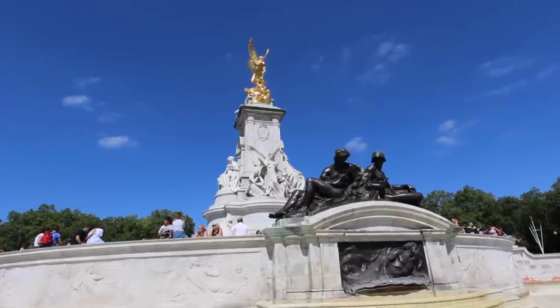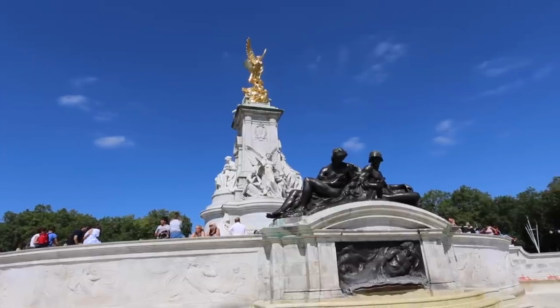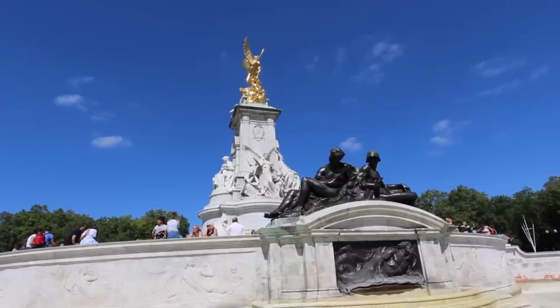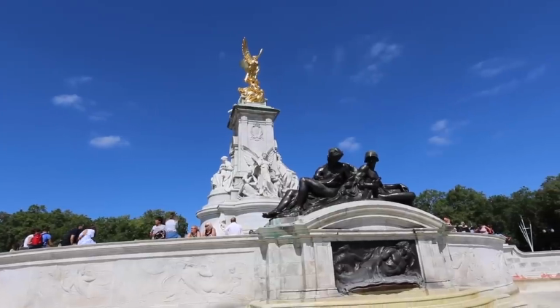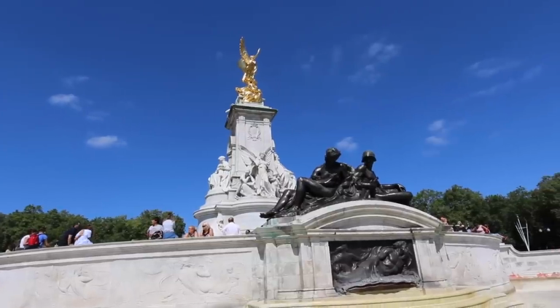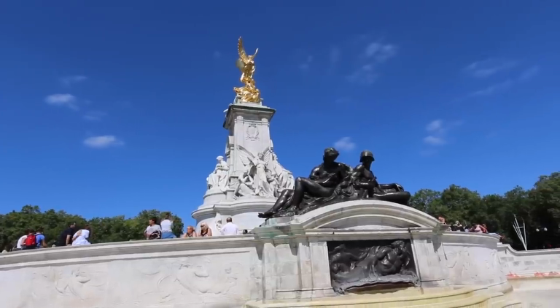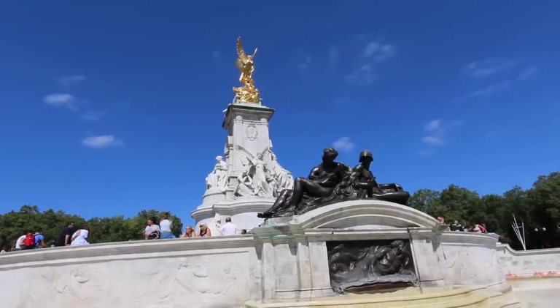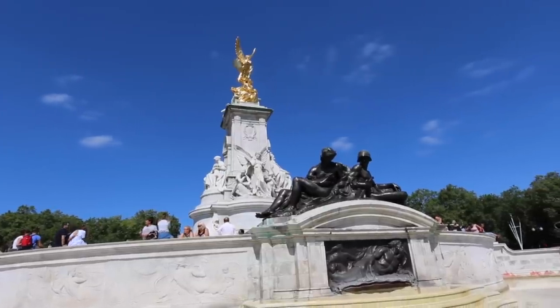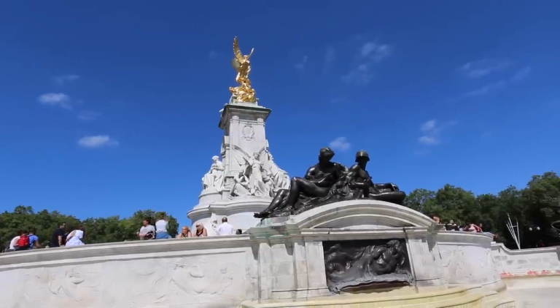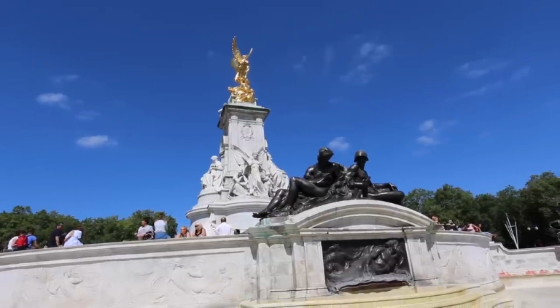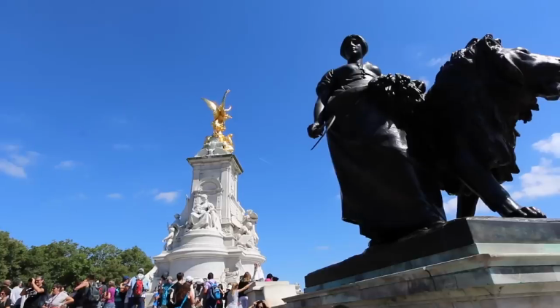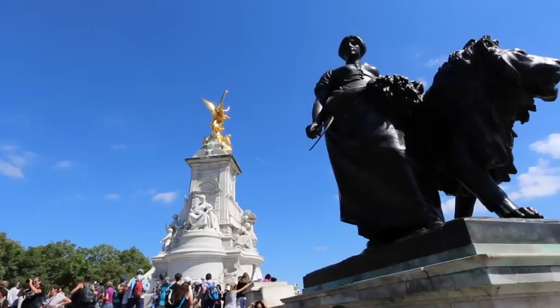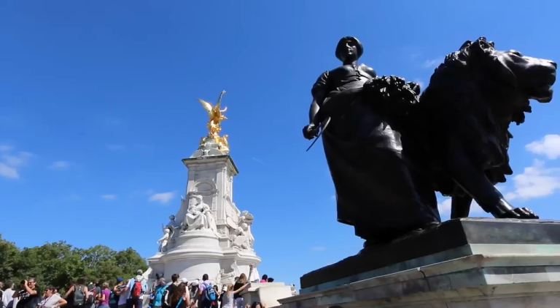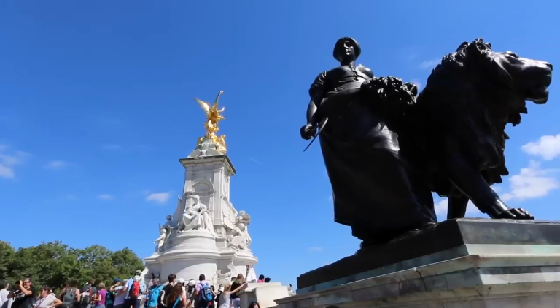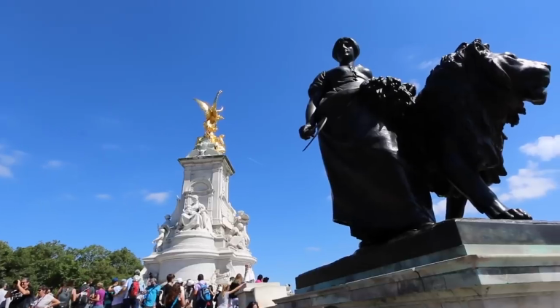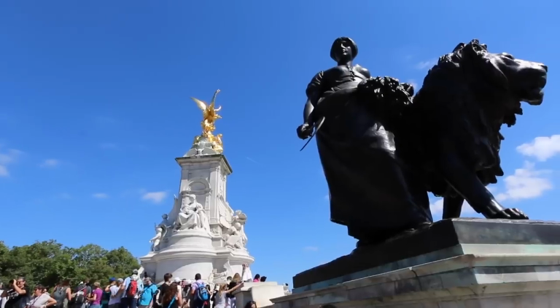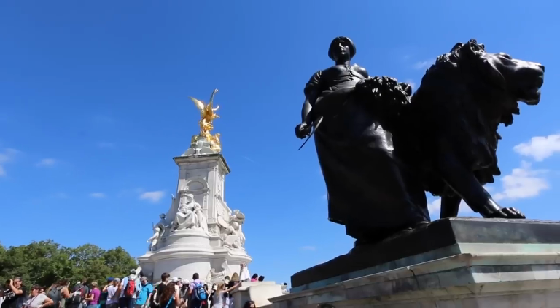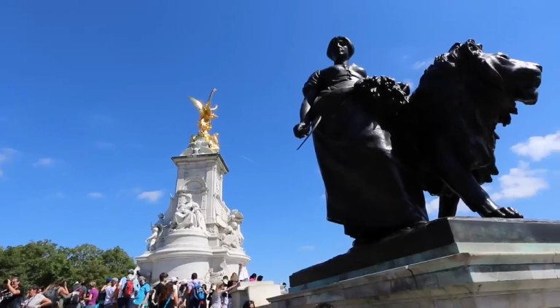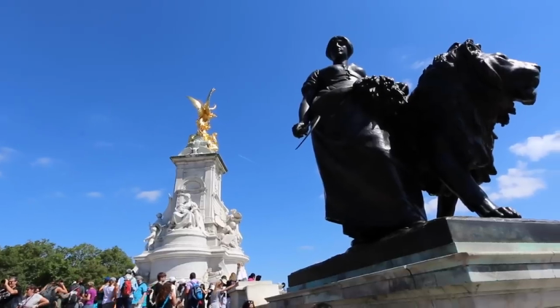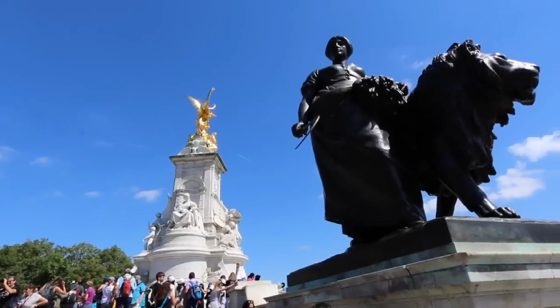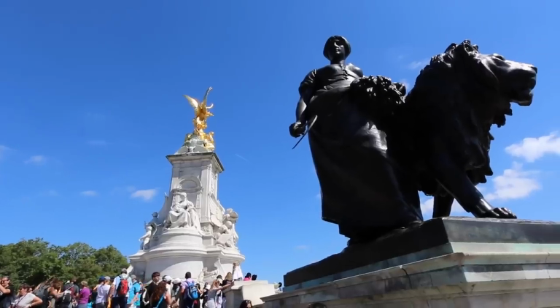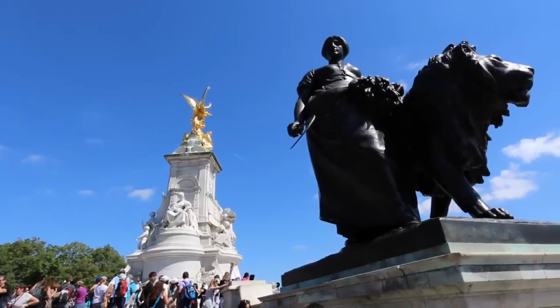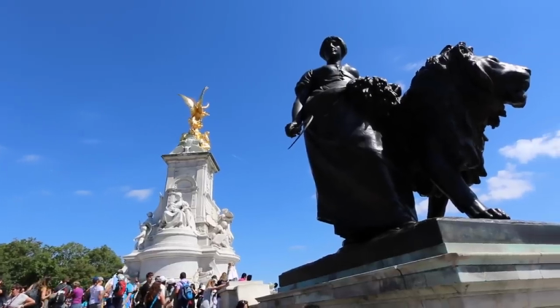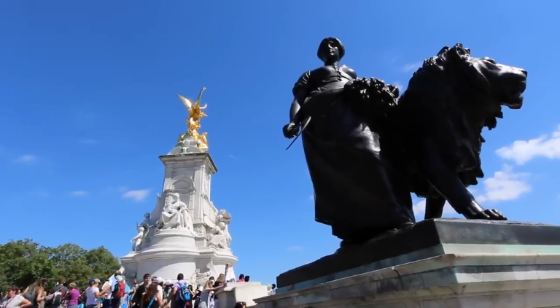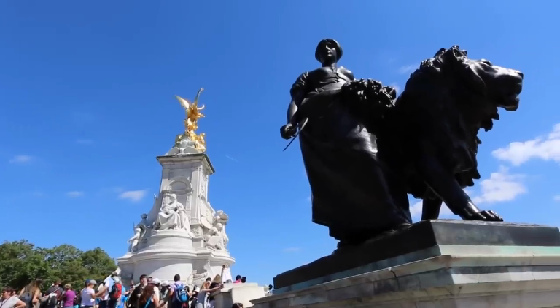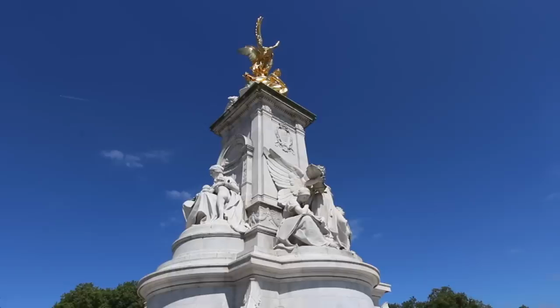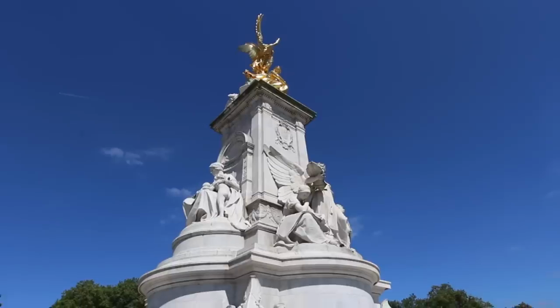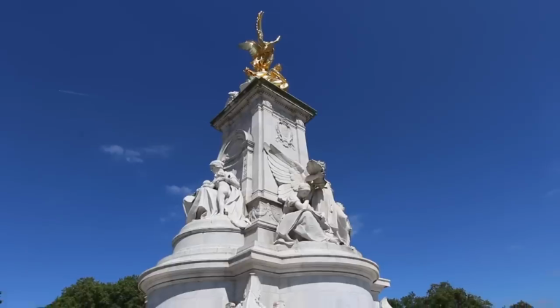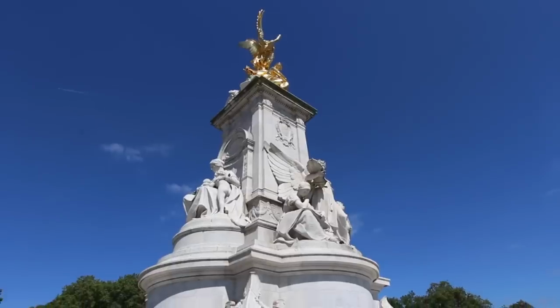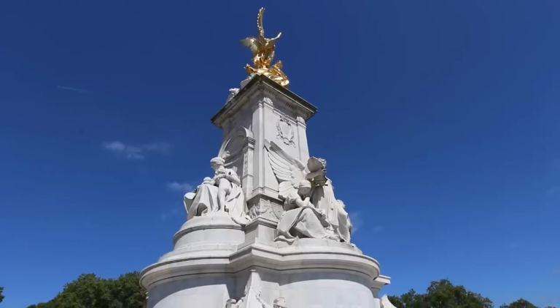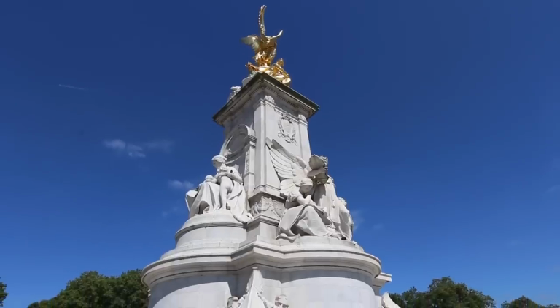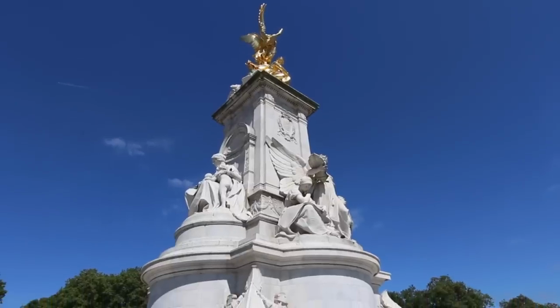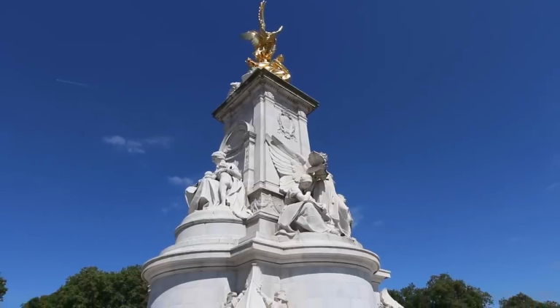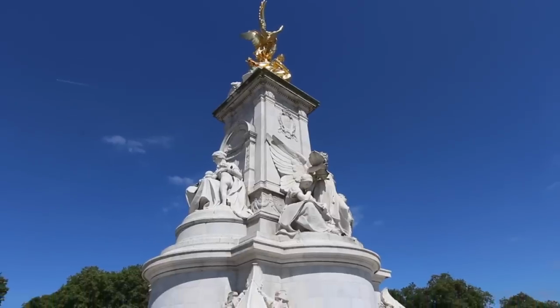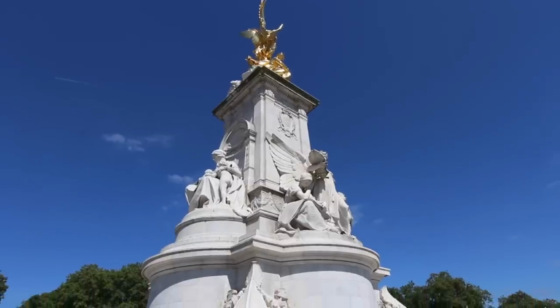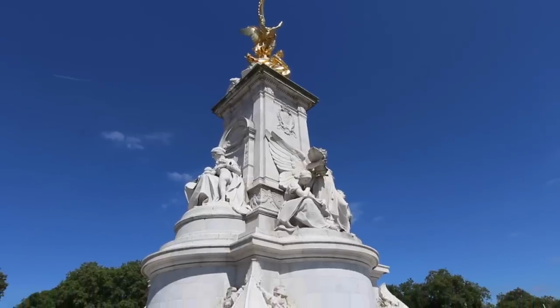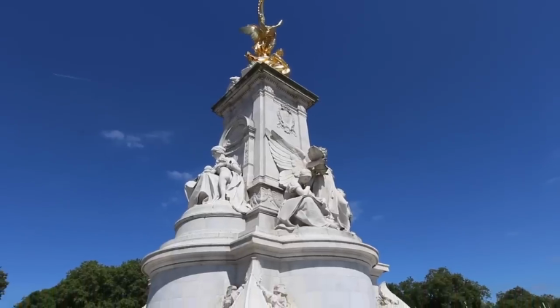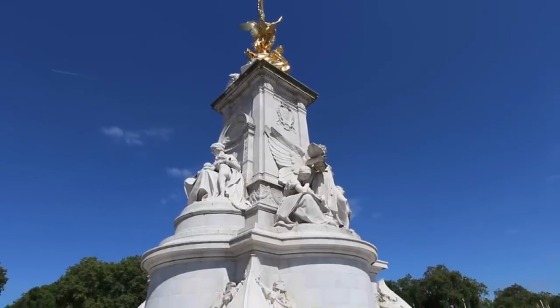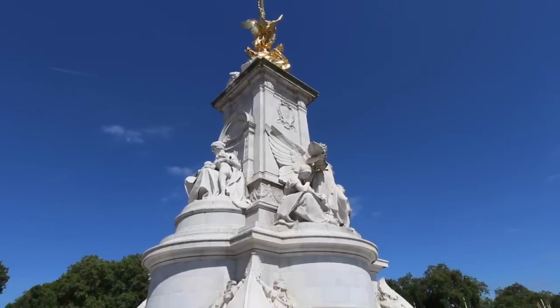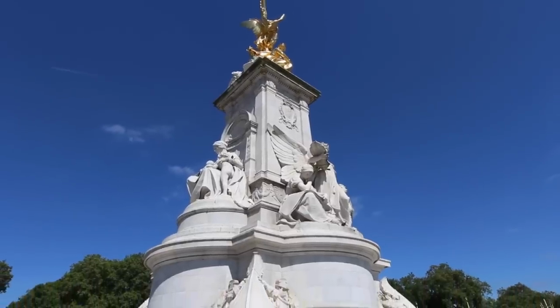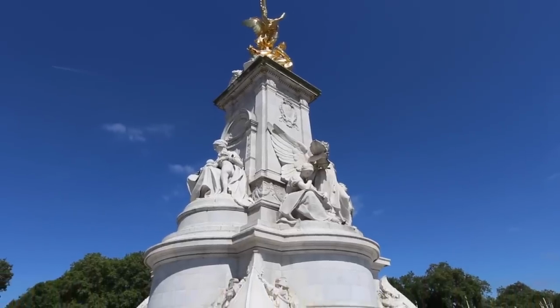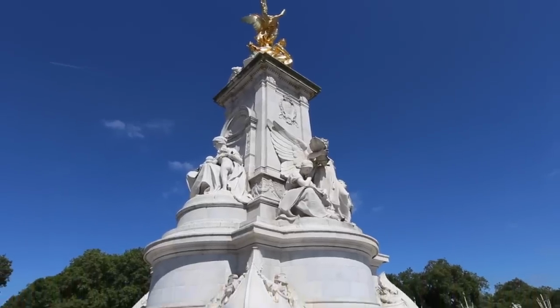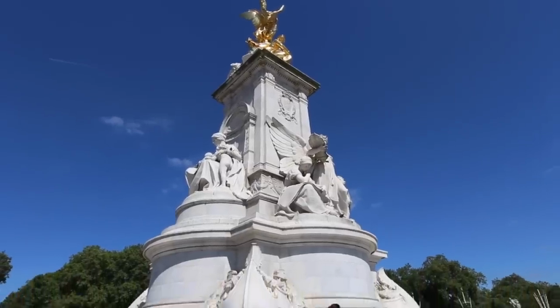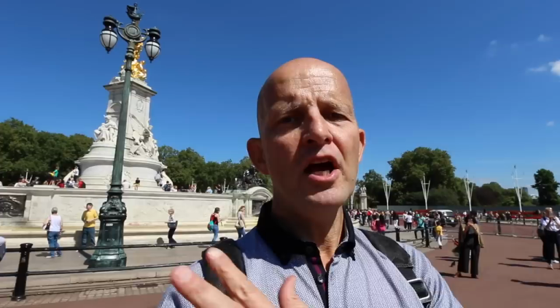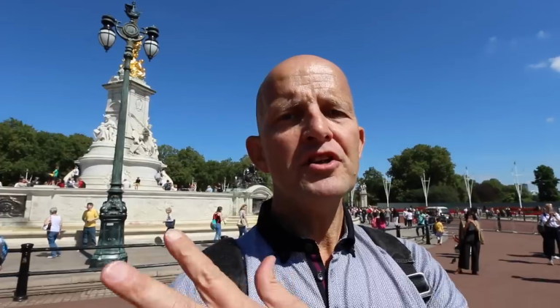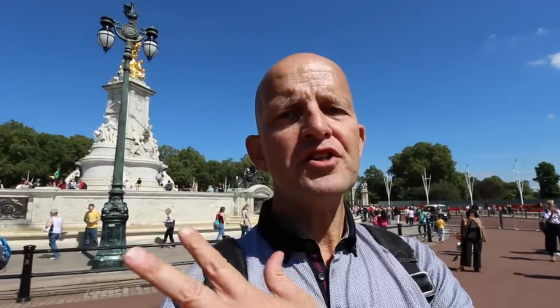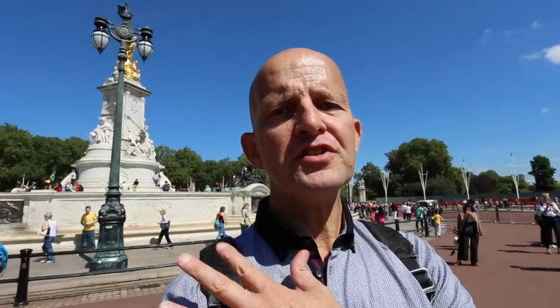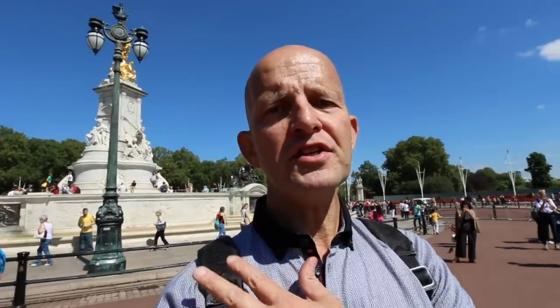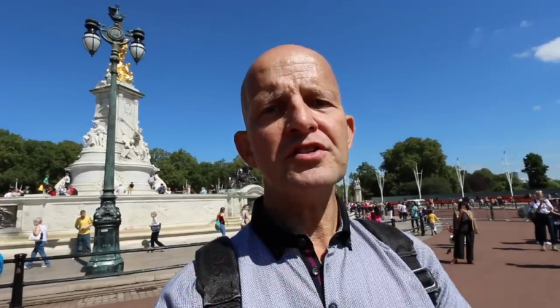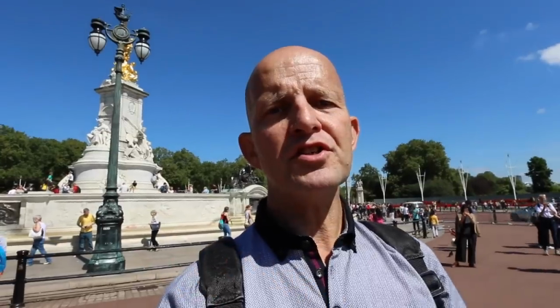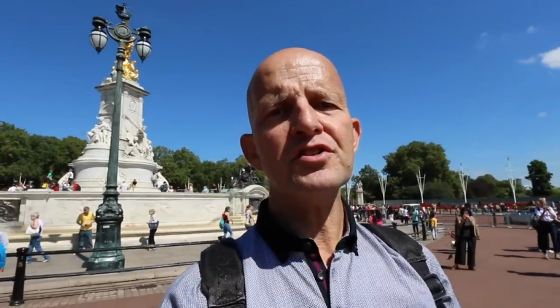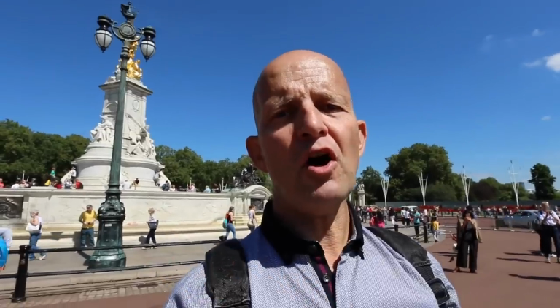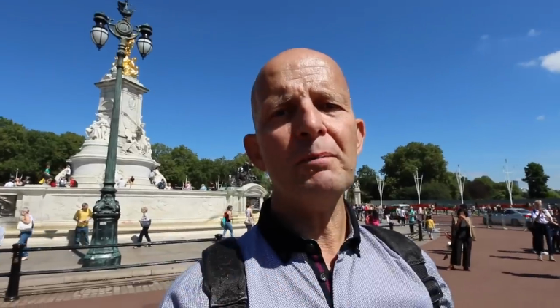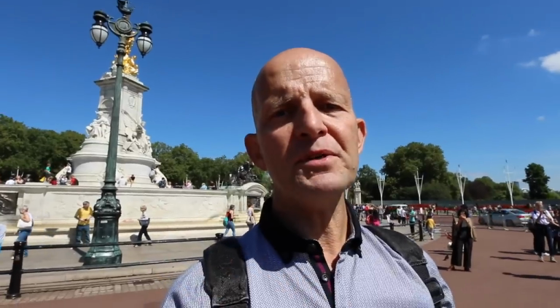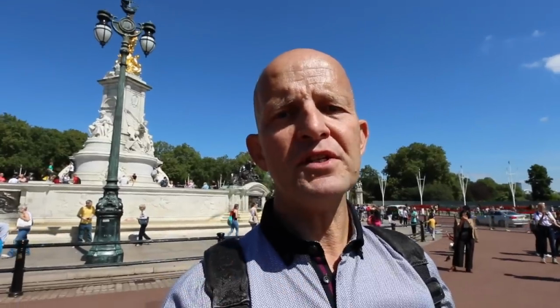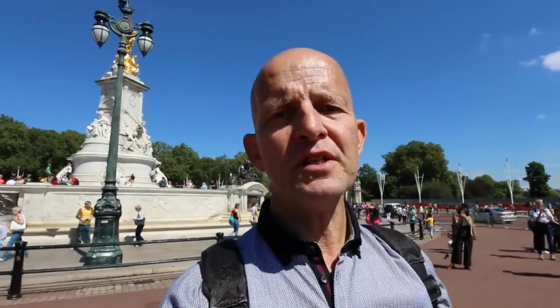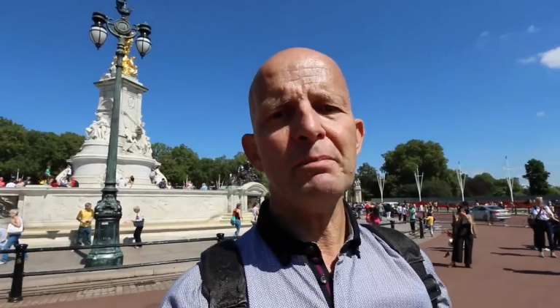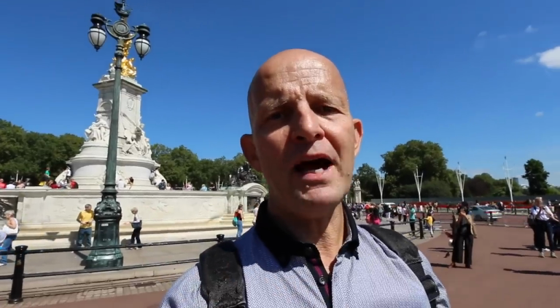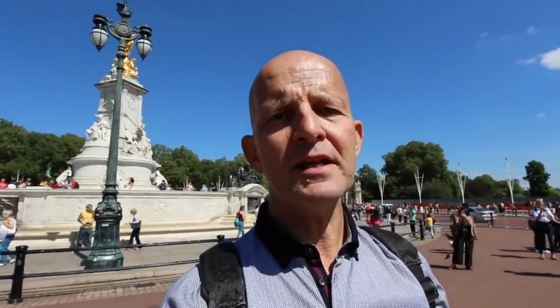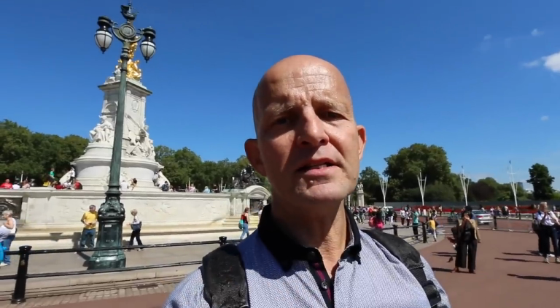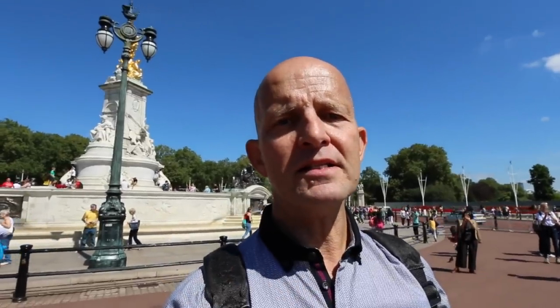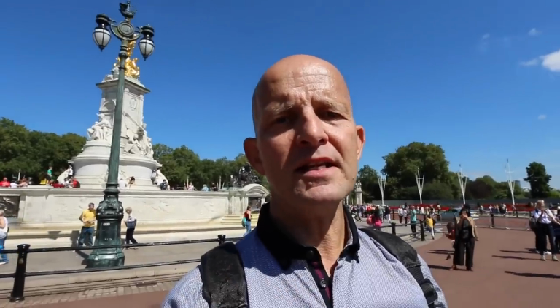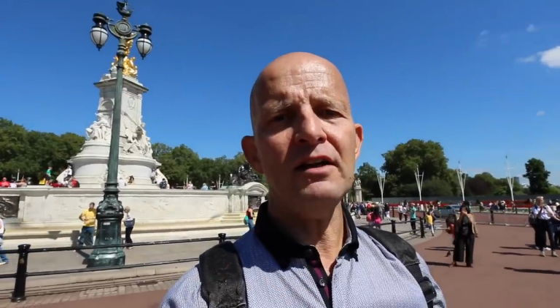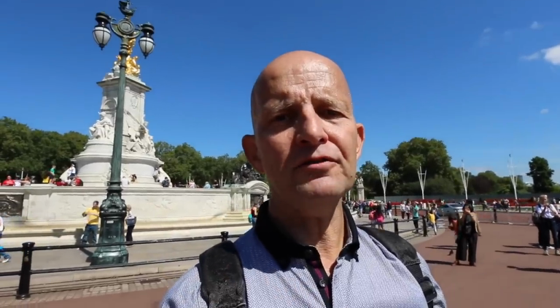Another really important part of a visit to Buckingham Palace is the Queen Victoria Memorial, which sits just opposite the palace itself.